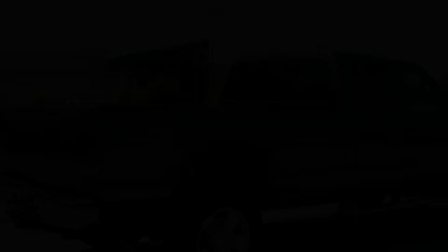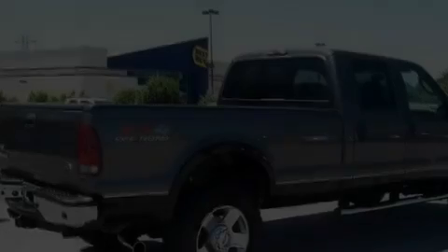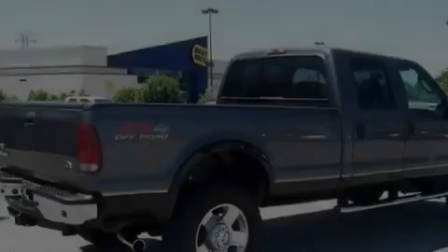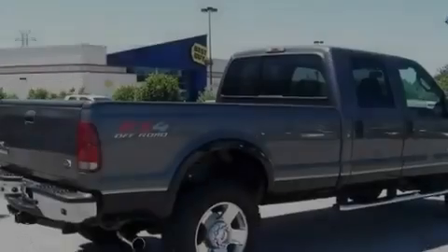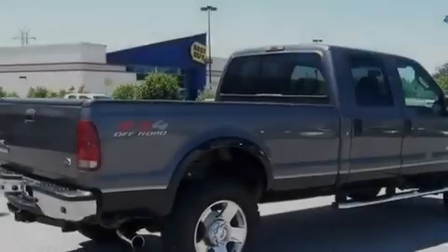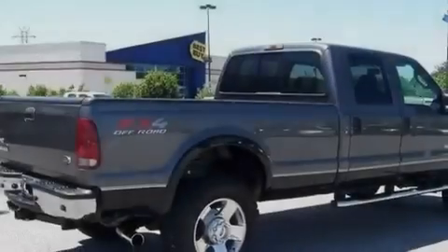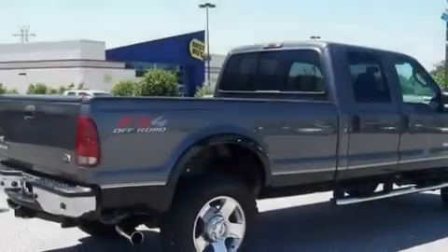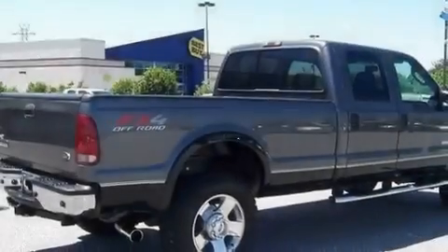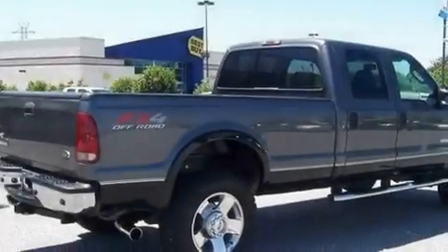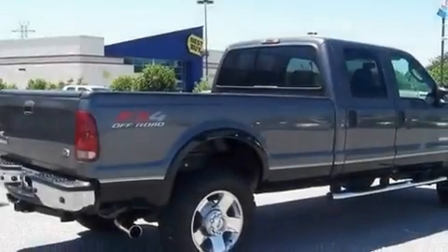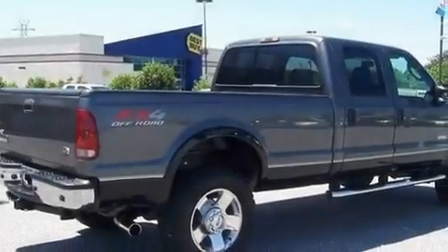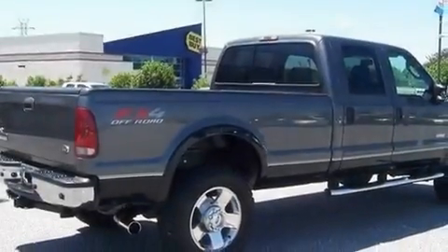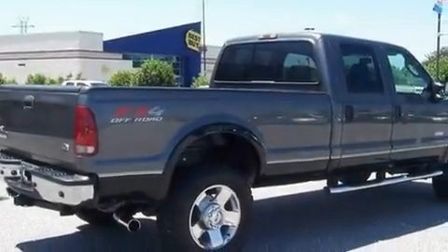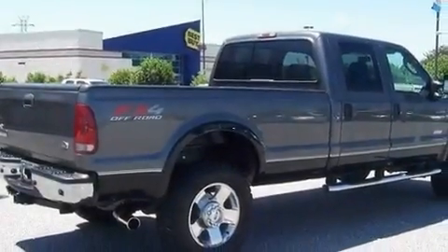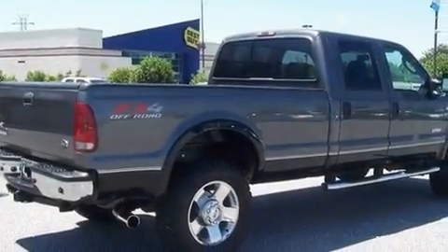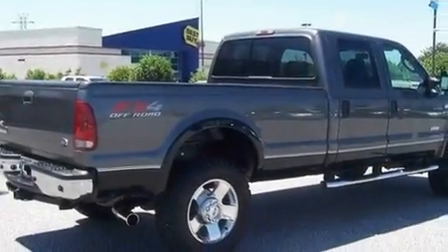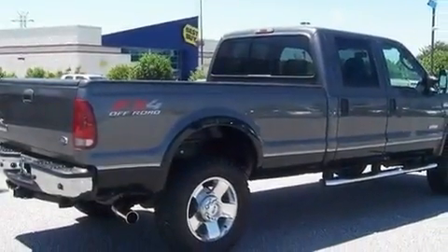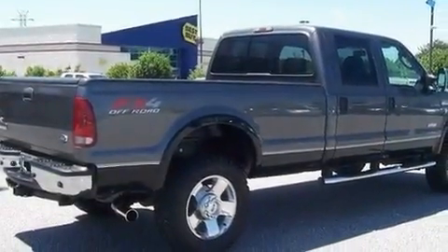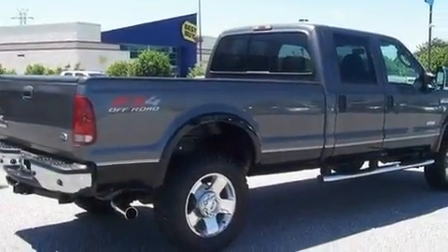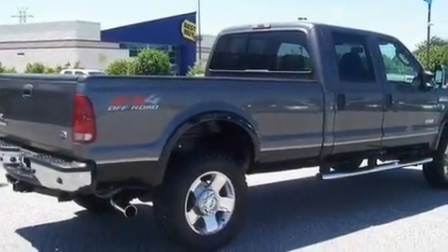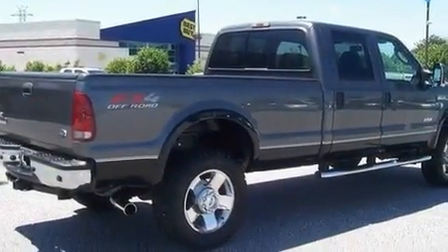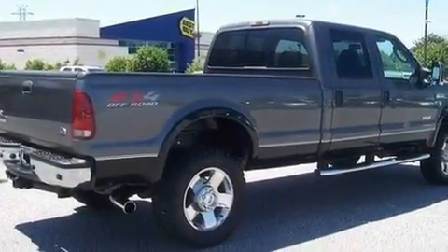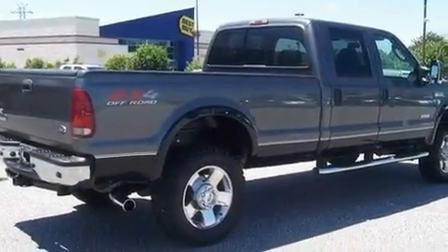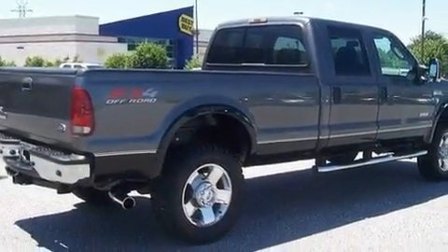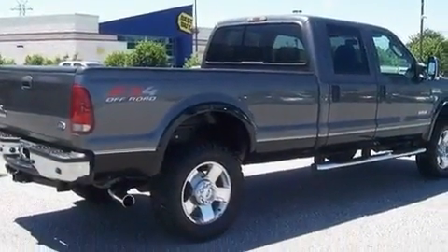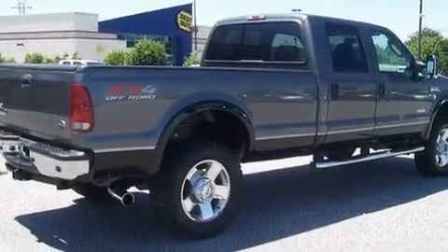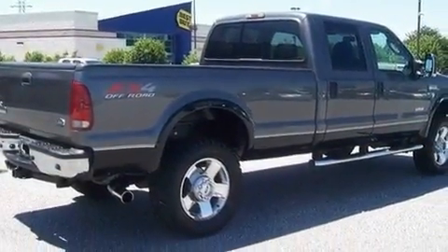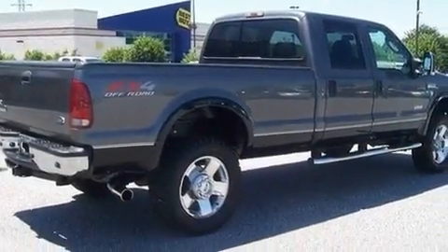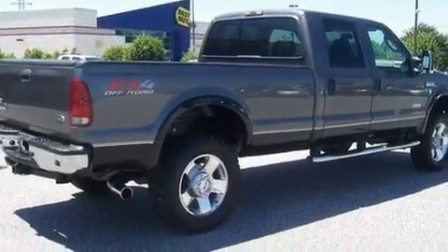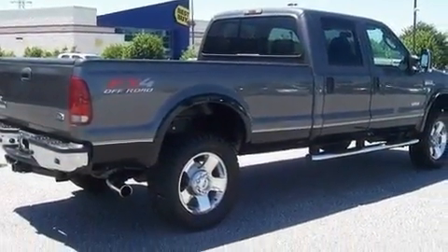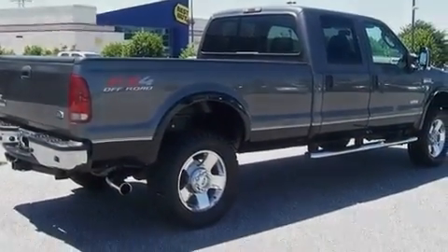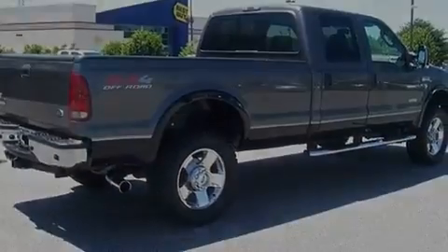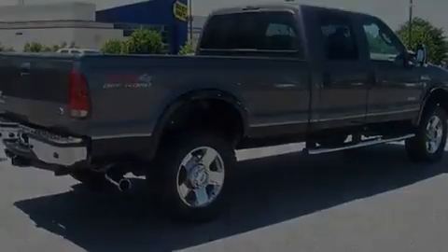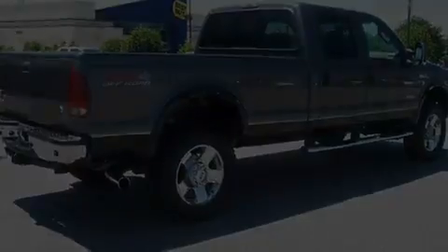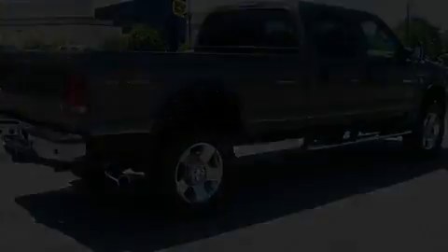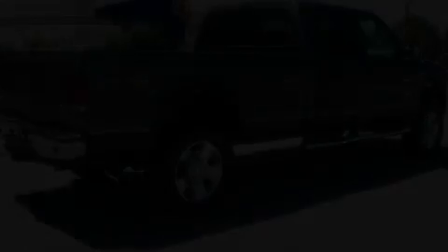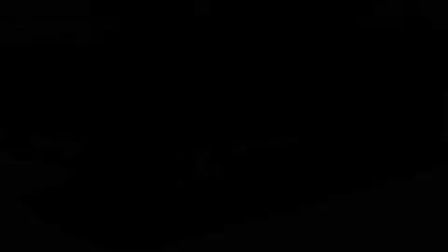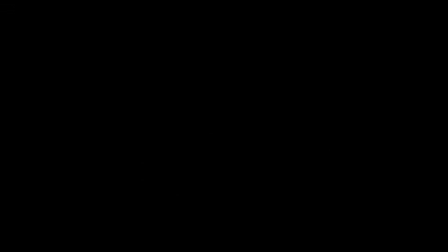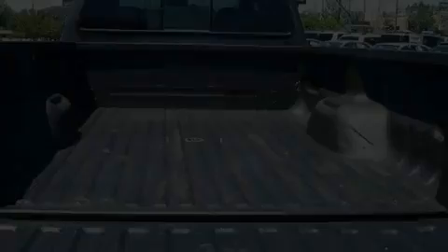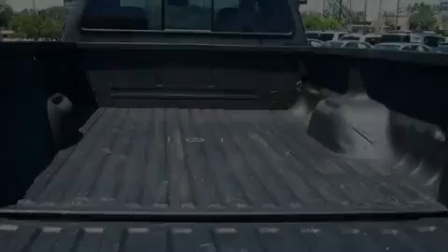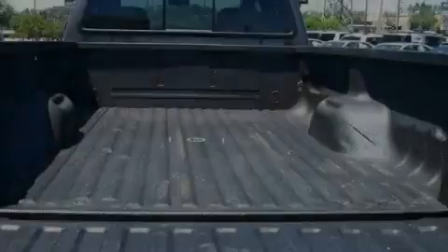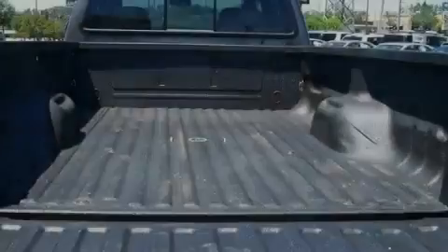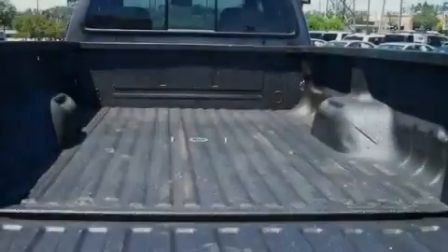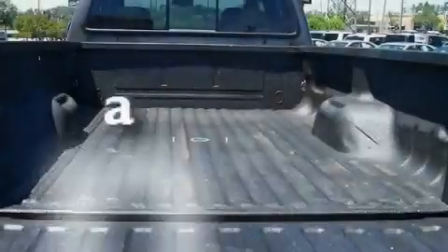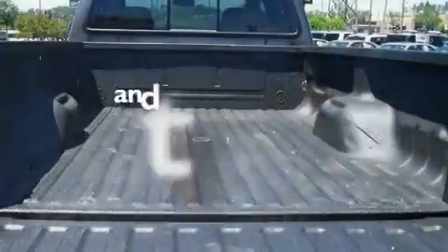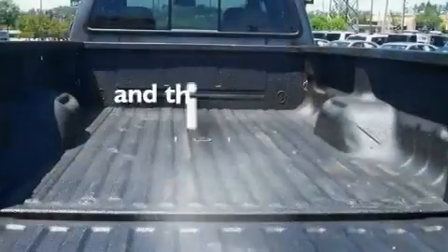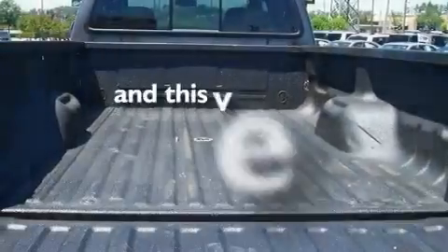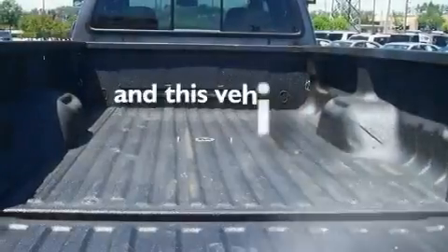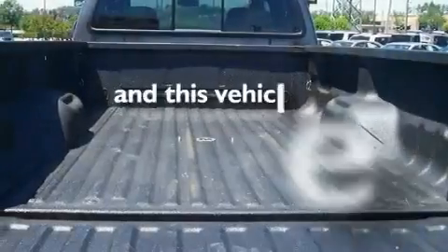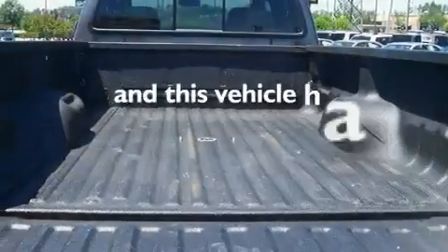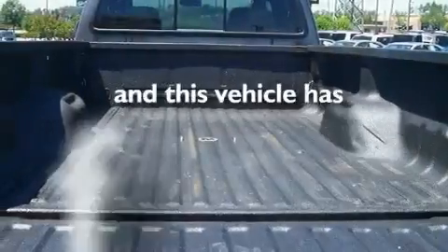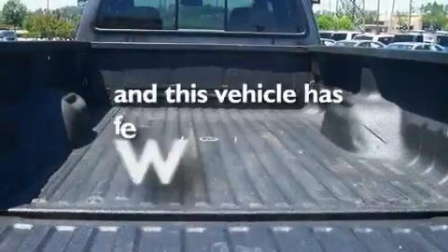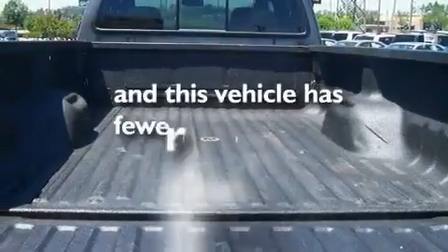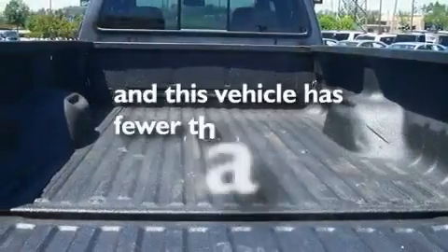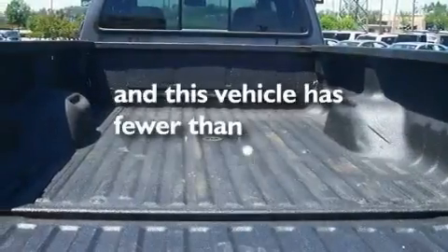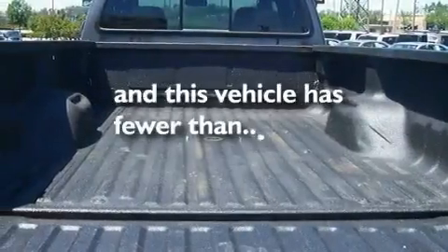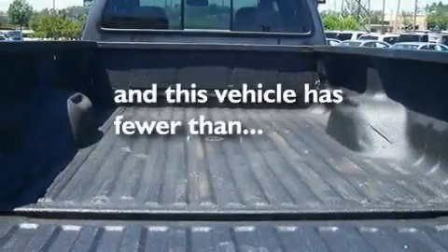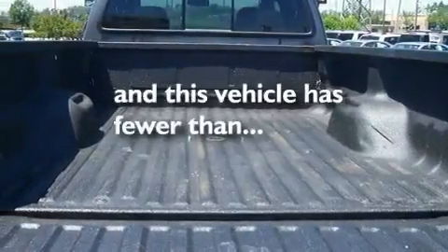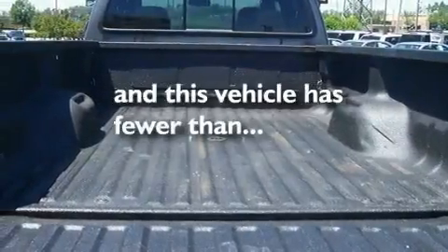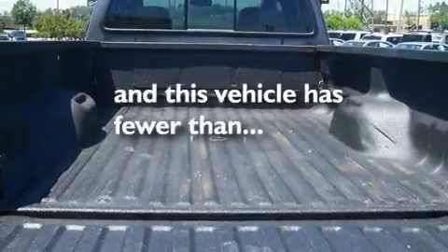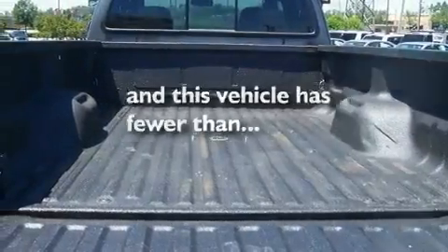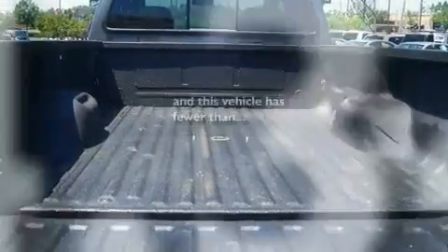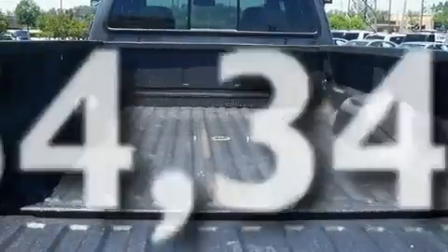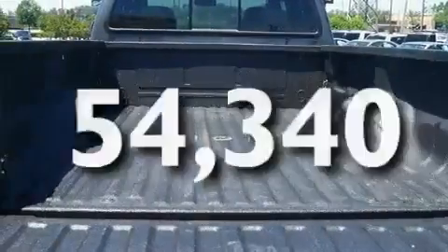It also comes with a full-size spare tire, an anti-lock braking system, privacy glass, and this vehicle has less than 55,000 miles.